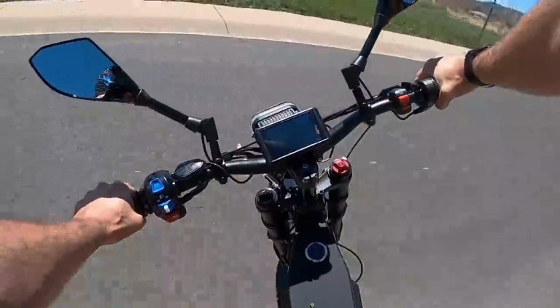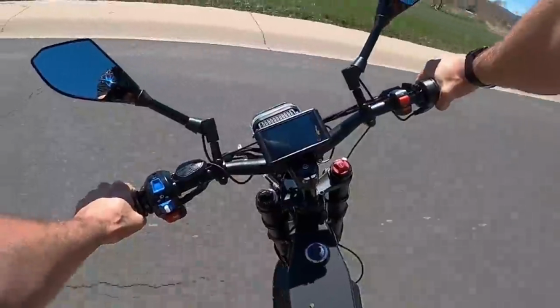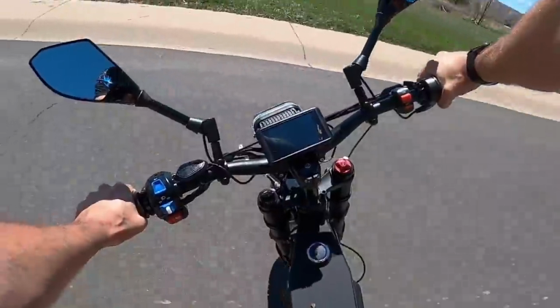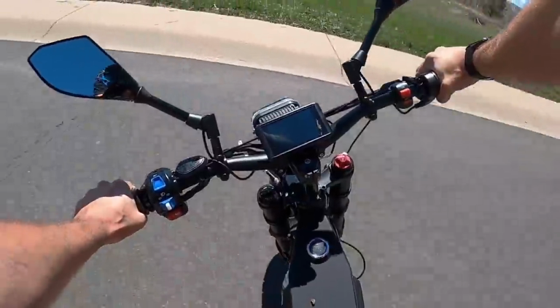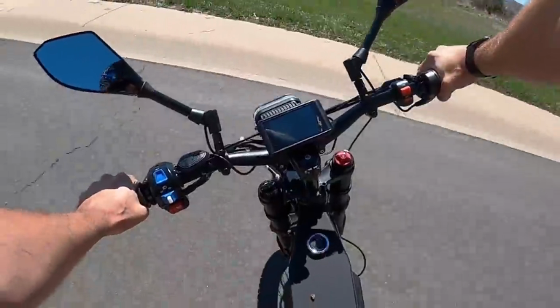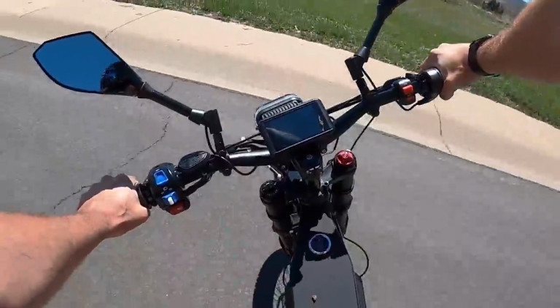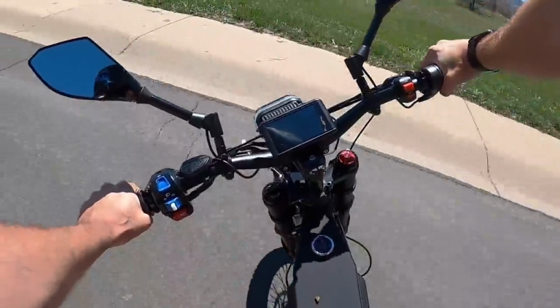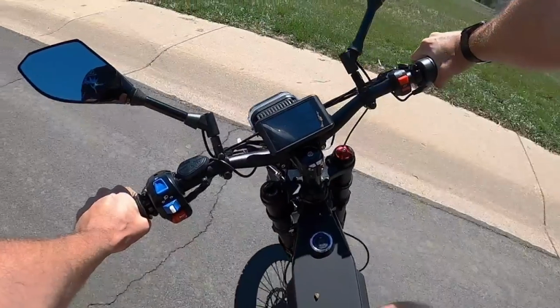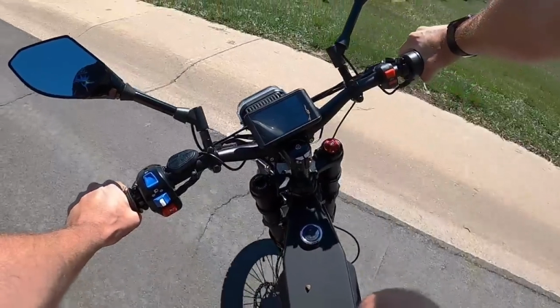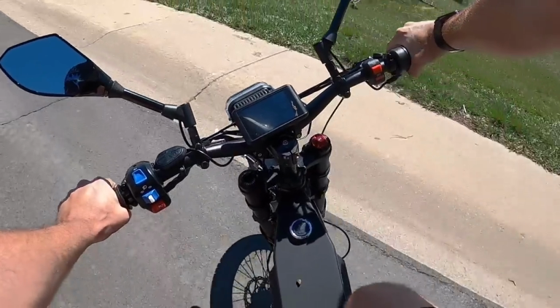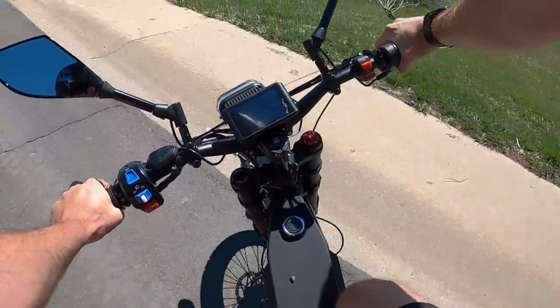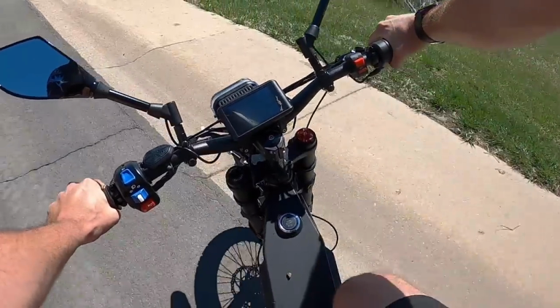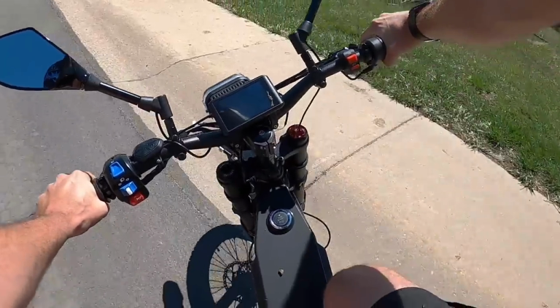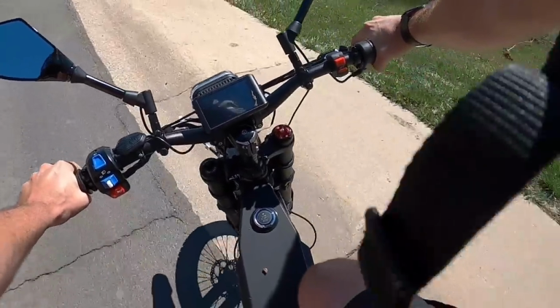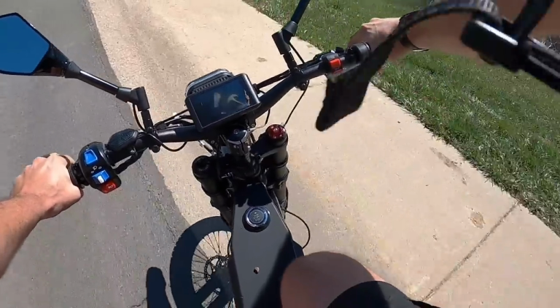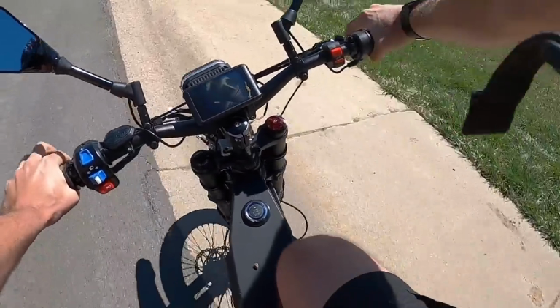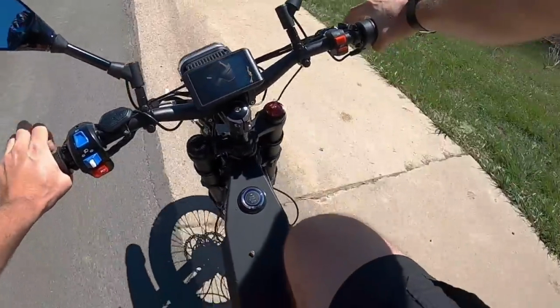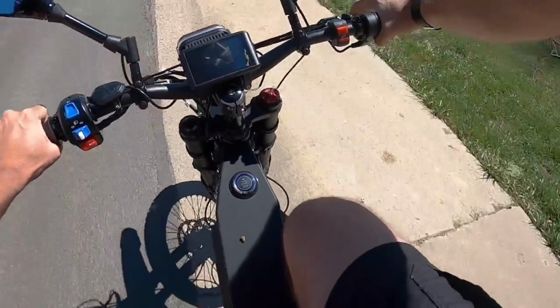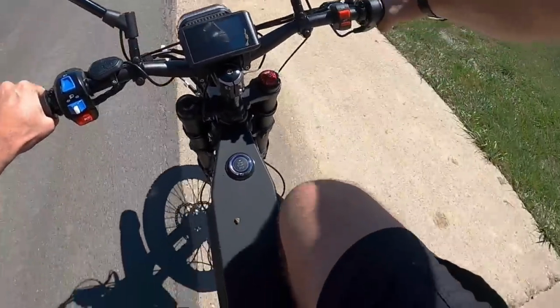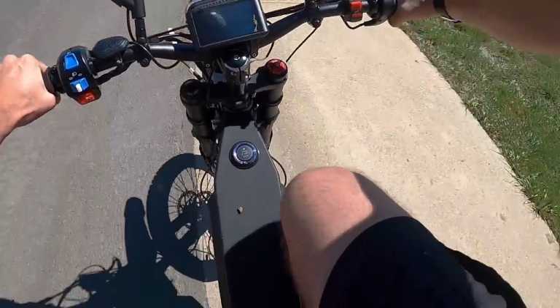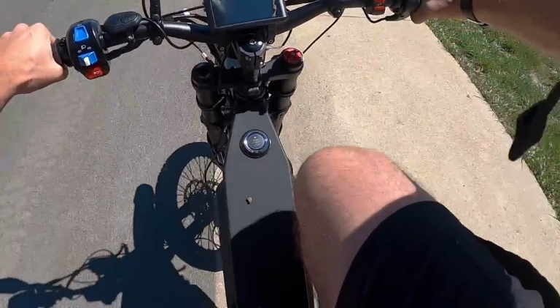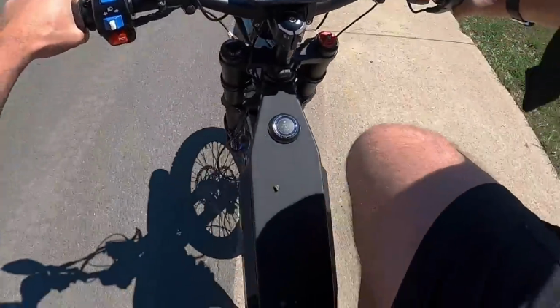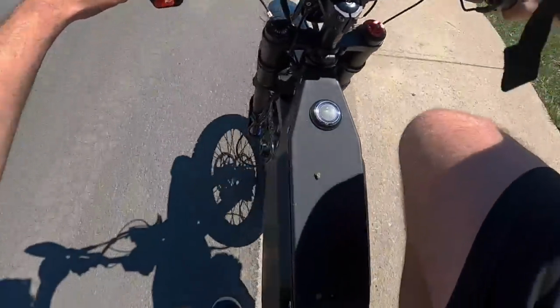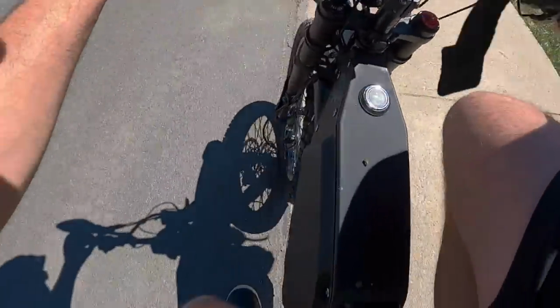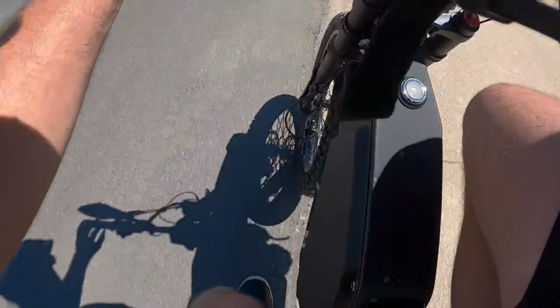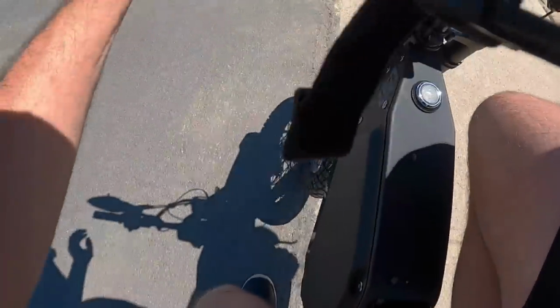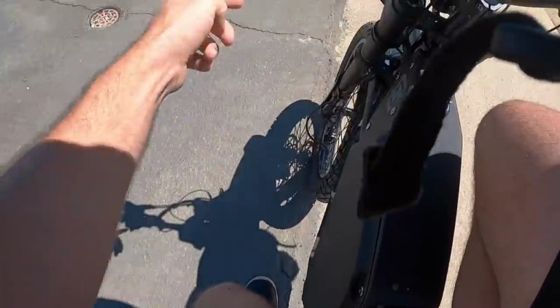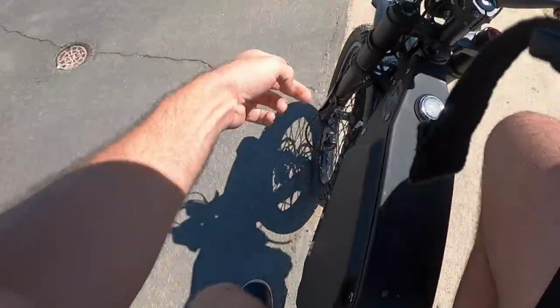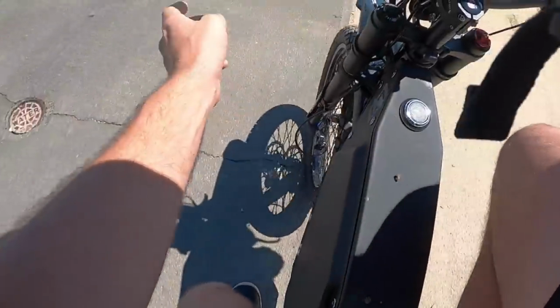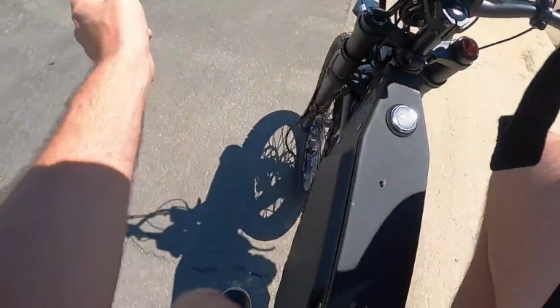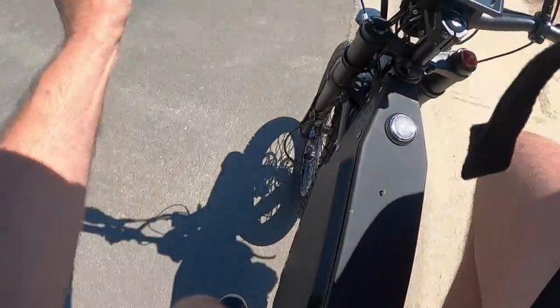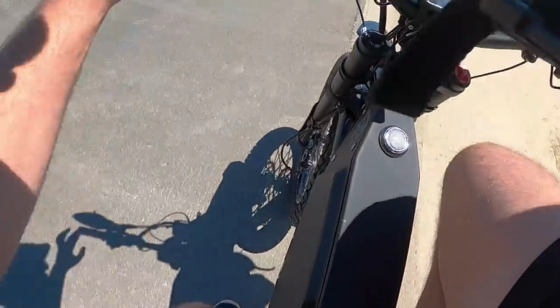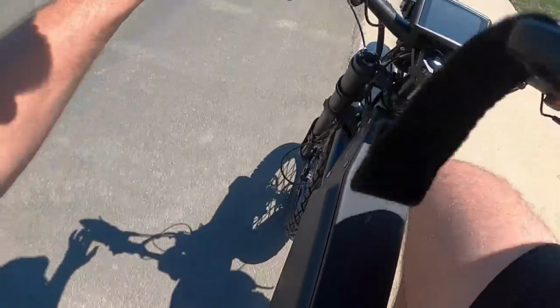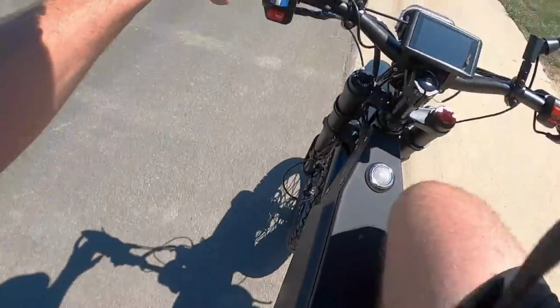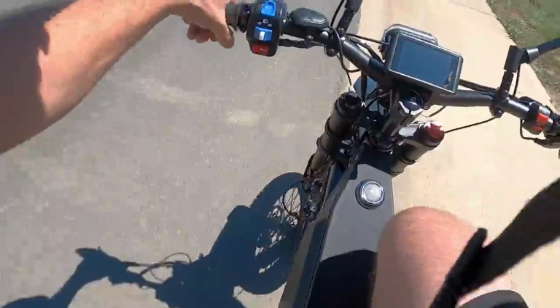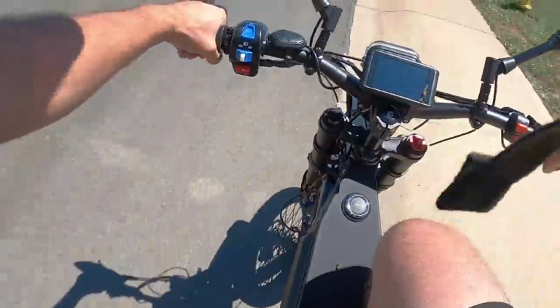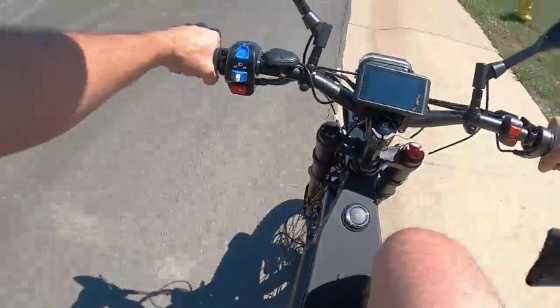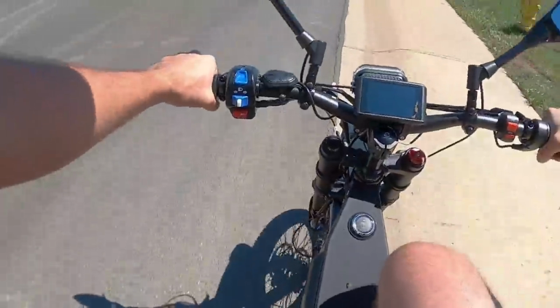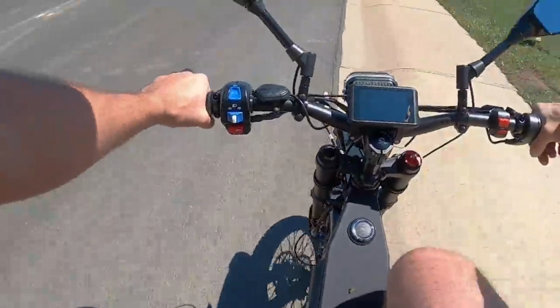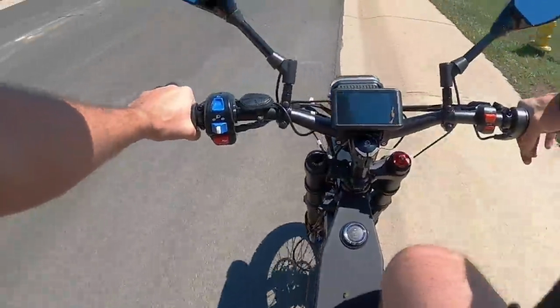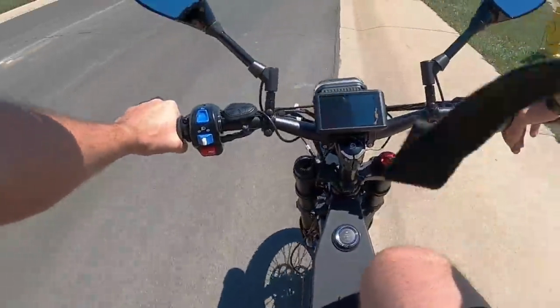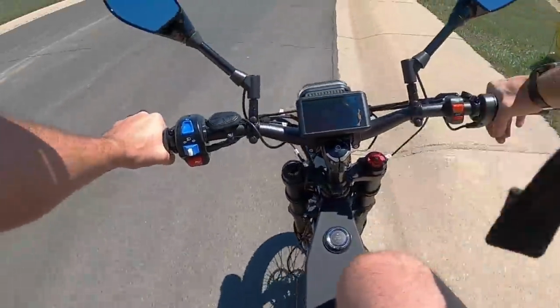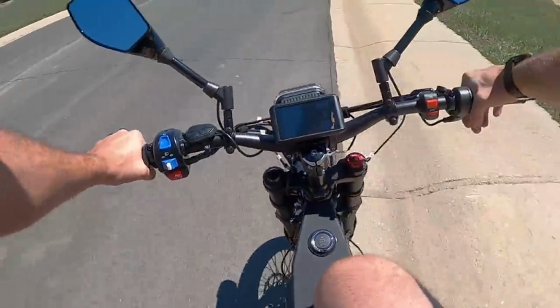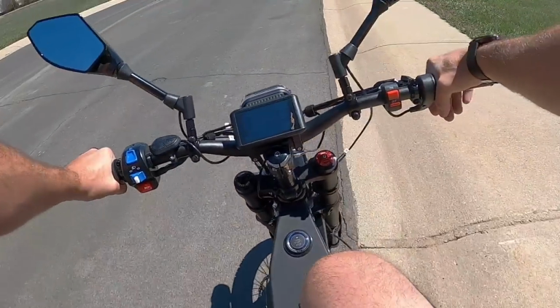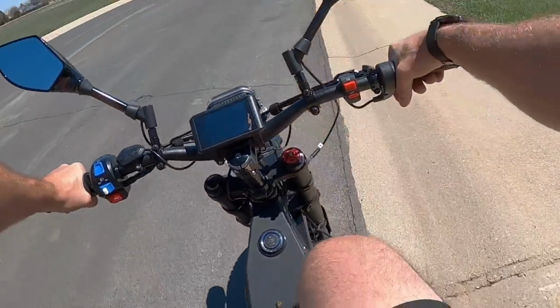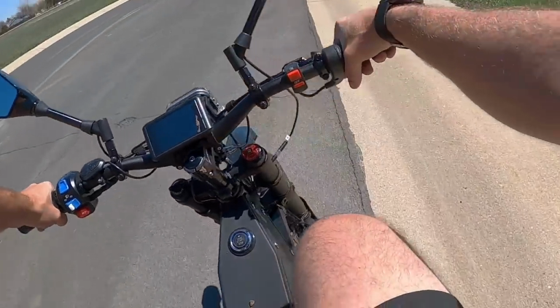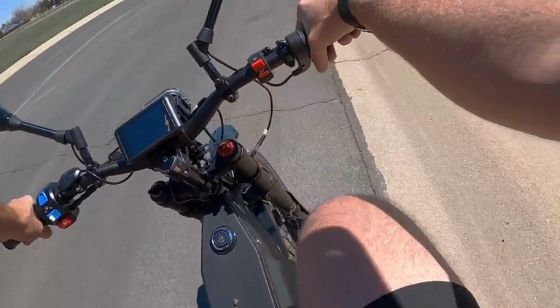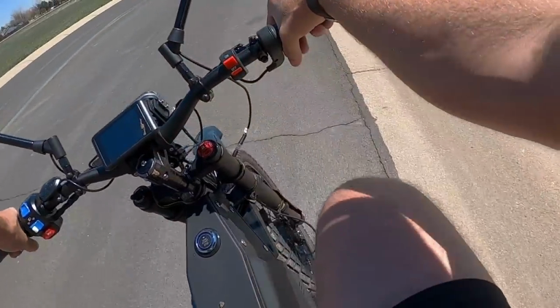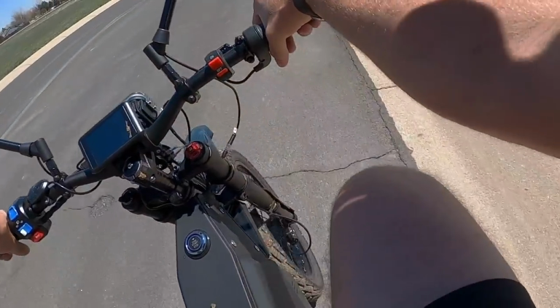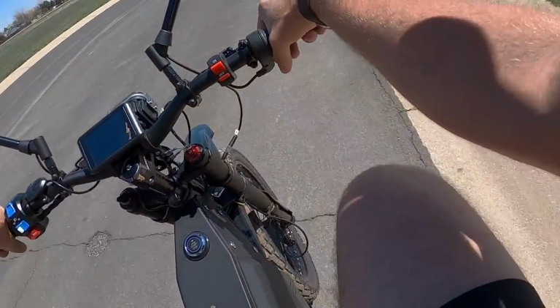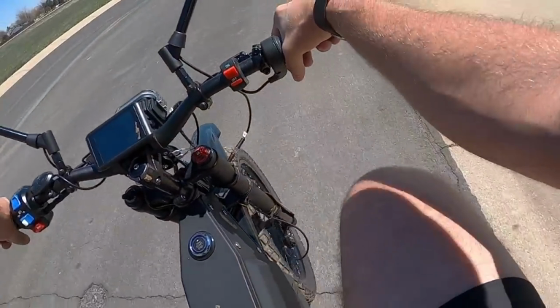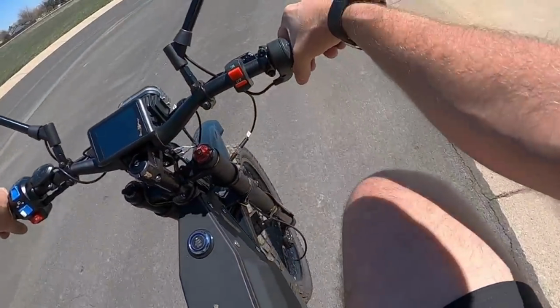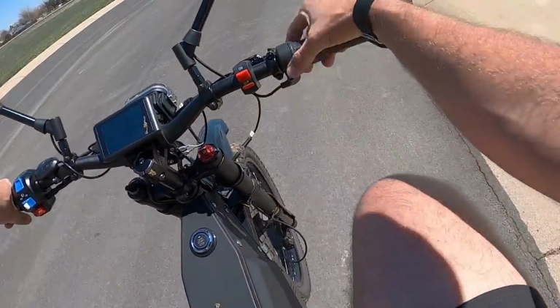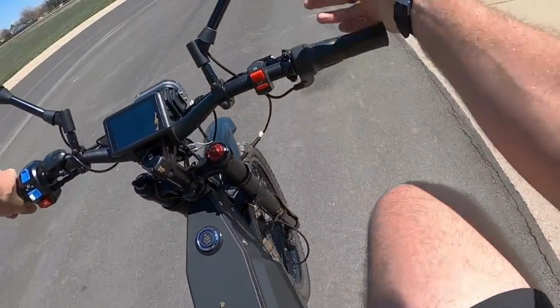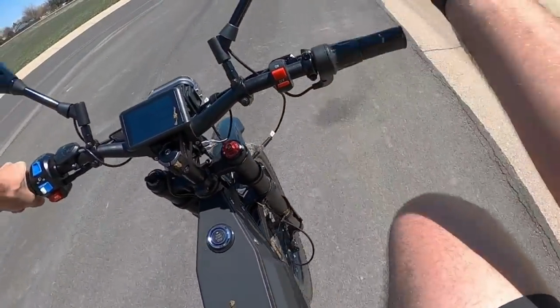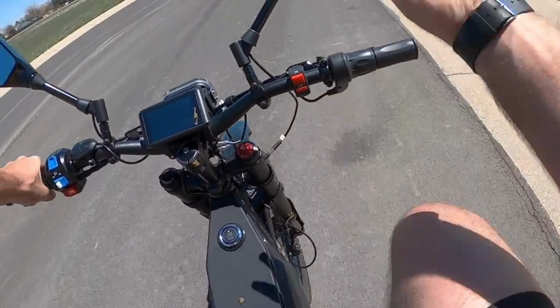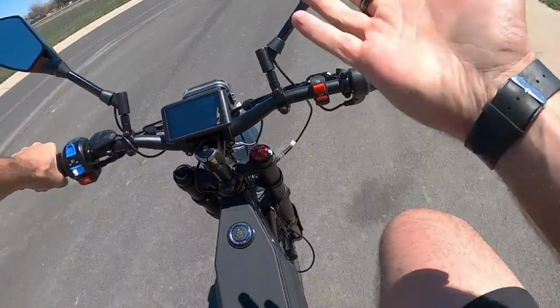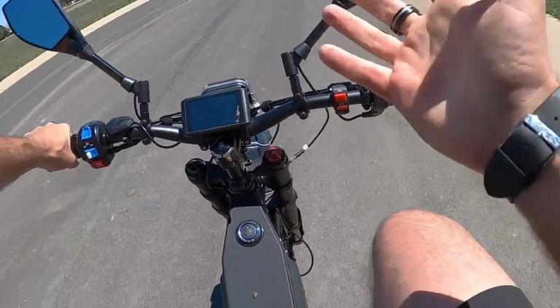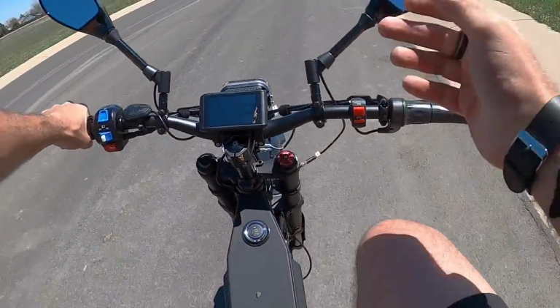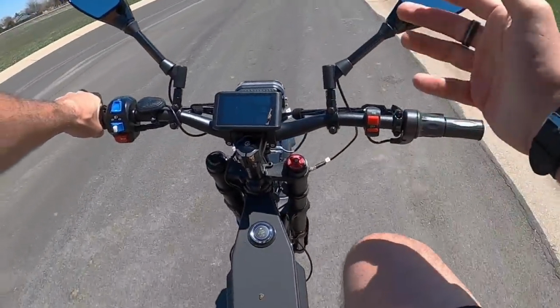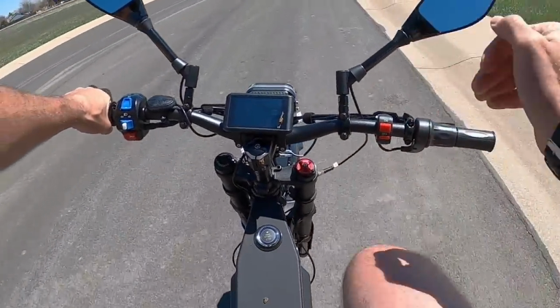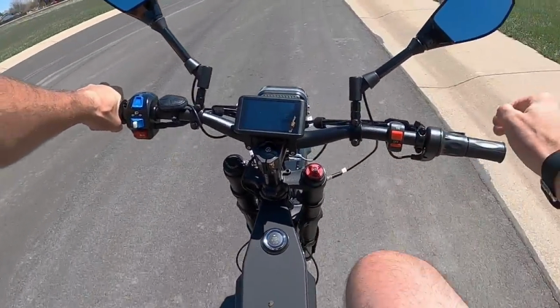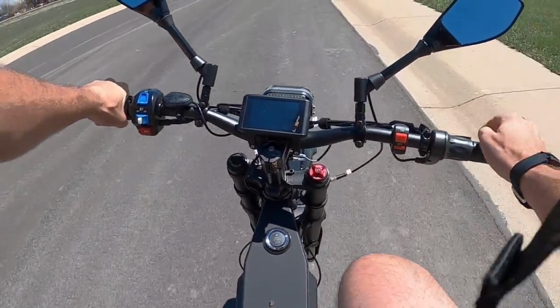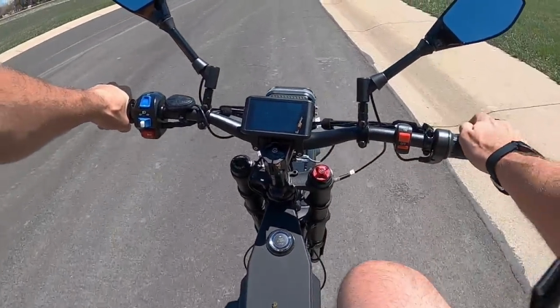You can hear quite a bit of rattling coming from up front, just from the fender. It is a plastic fender, which is kind of one of the hallmarks of plastic fenders — they do rattle quite a bit, but it's just a little bit of noise overall.